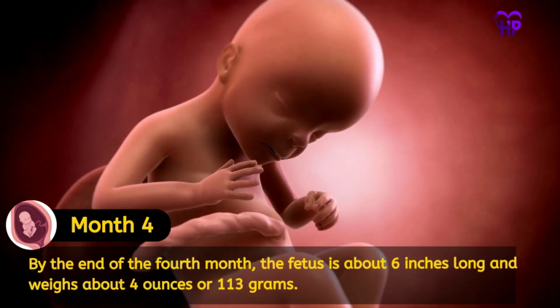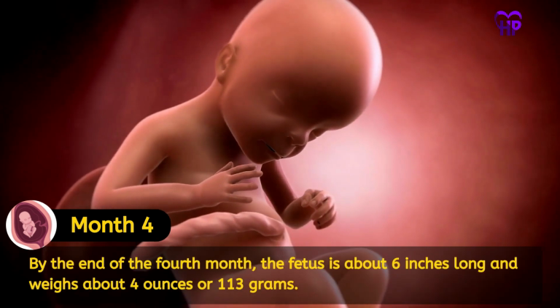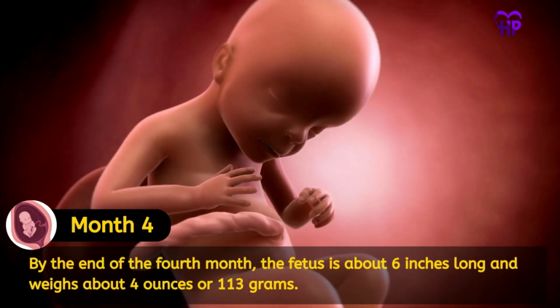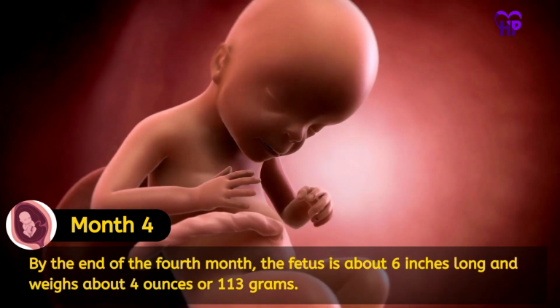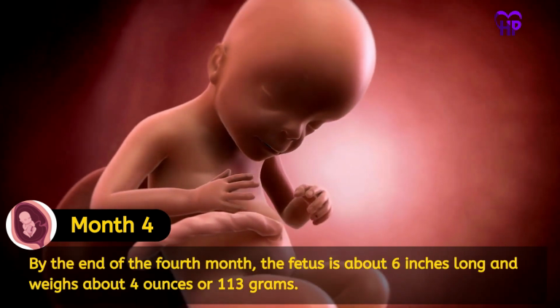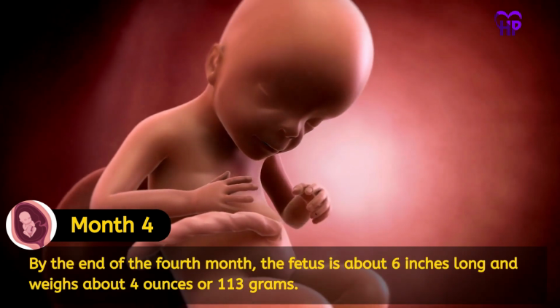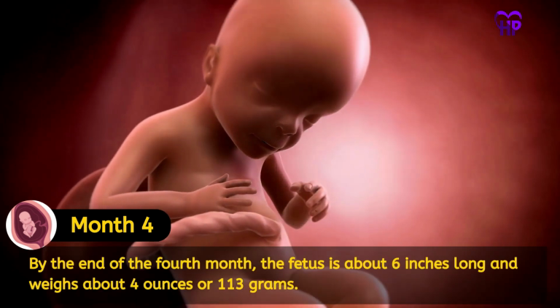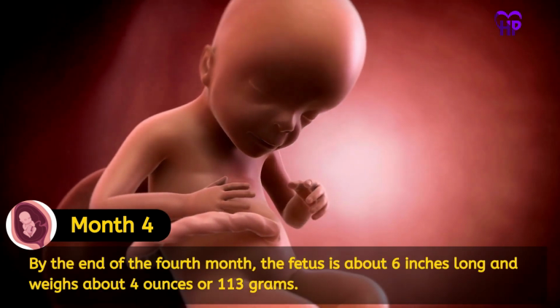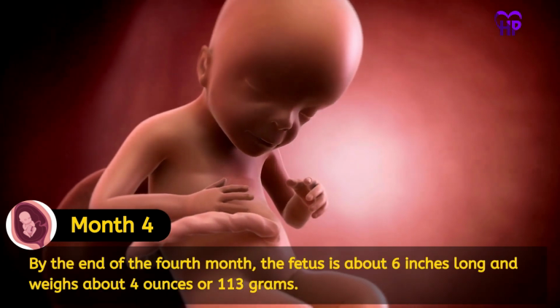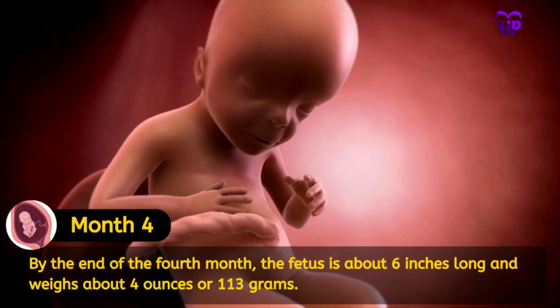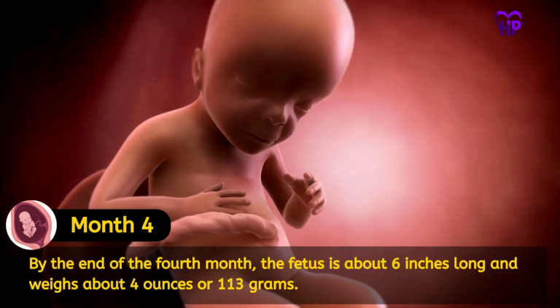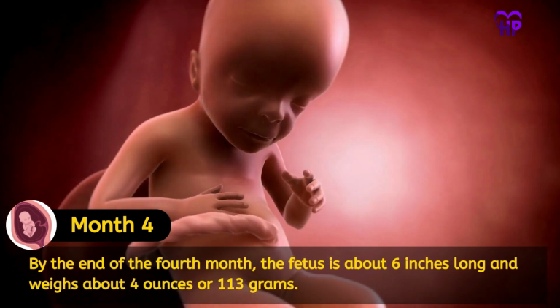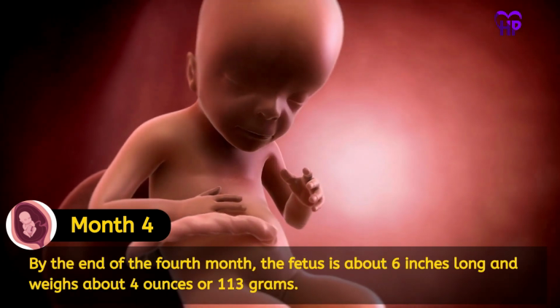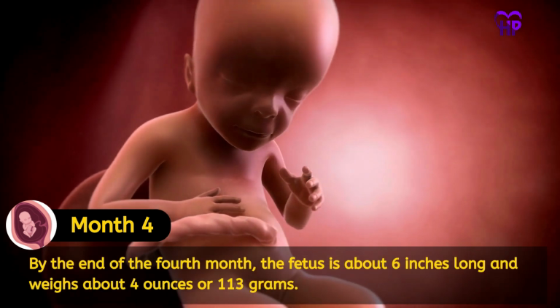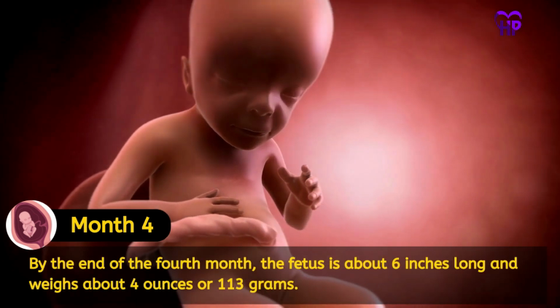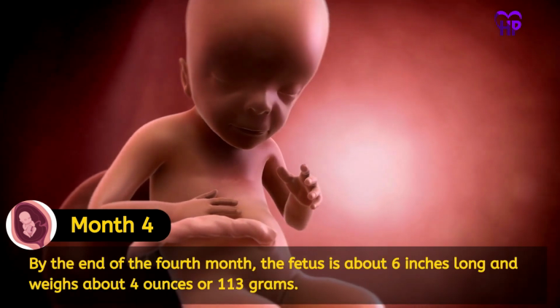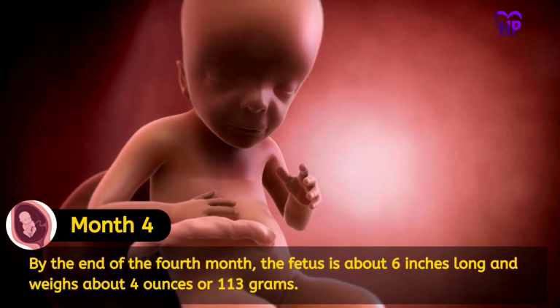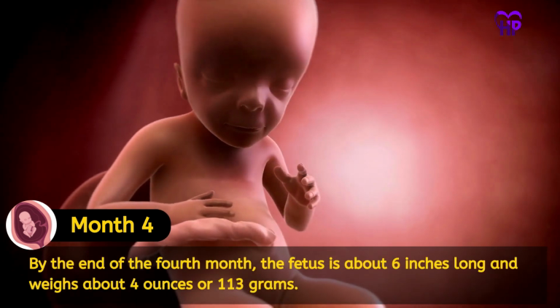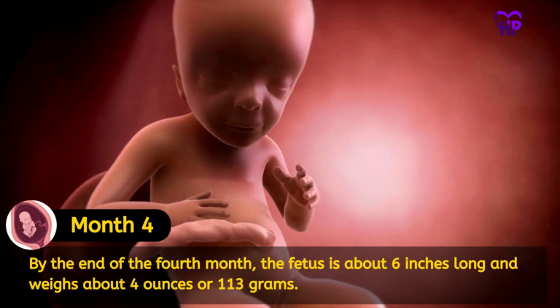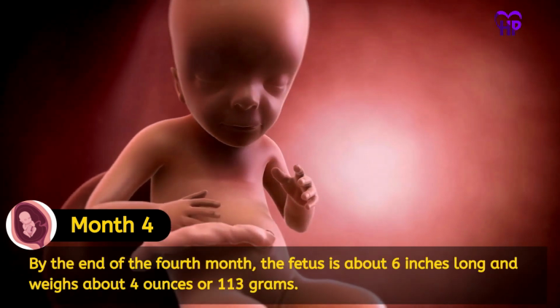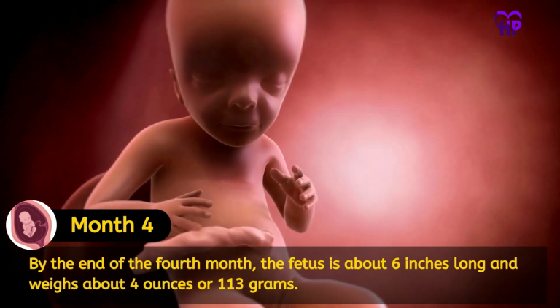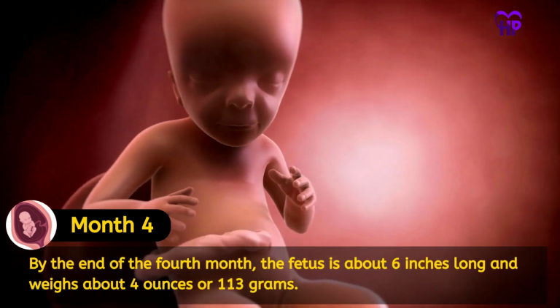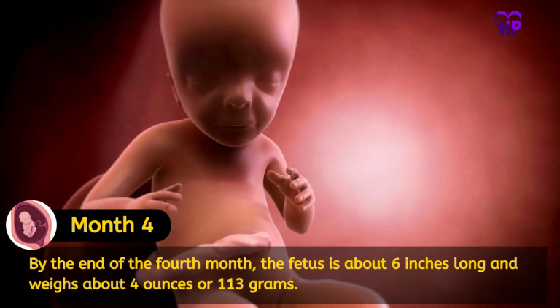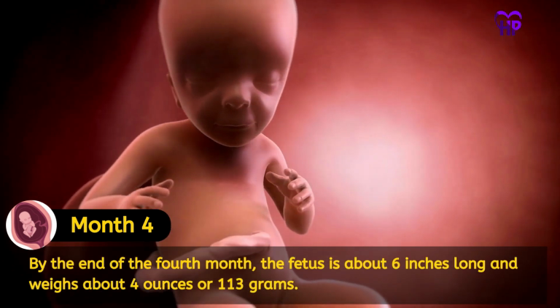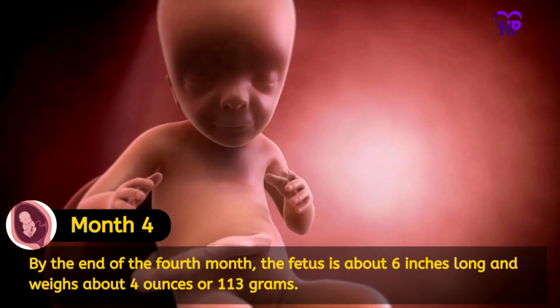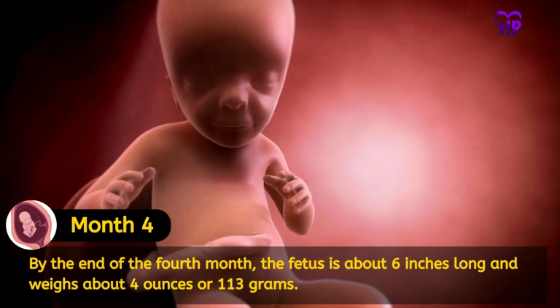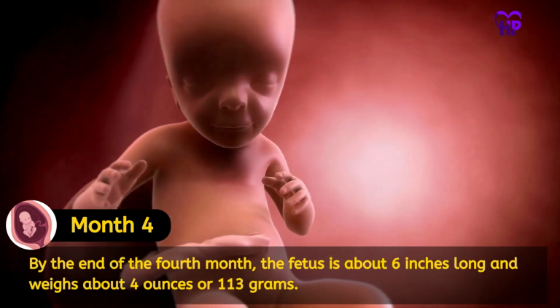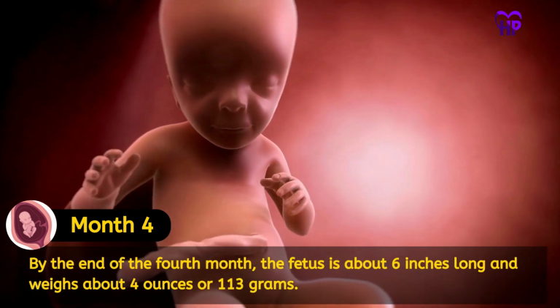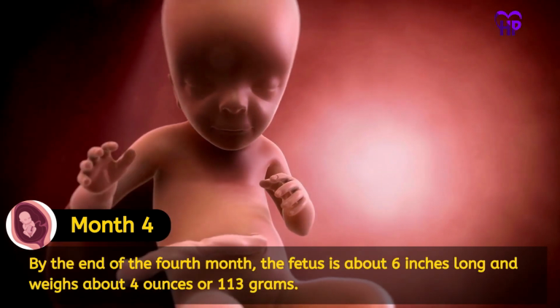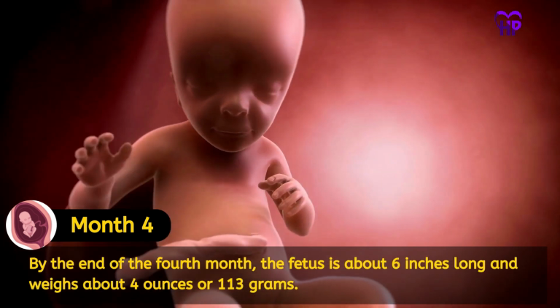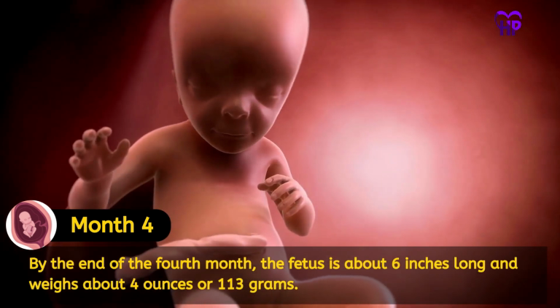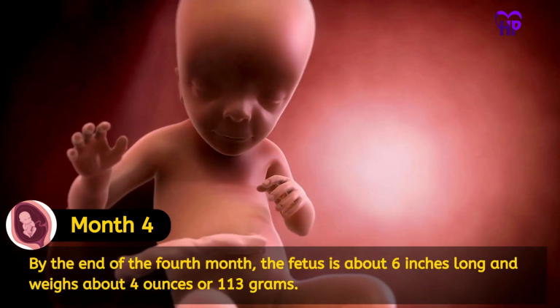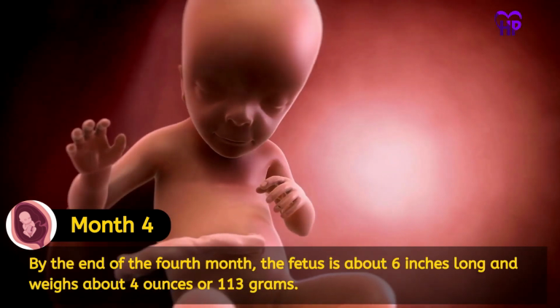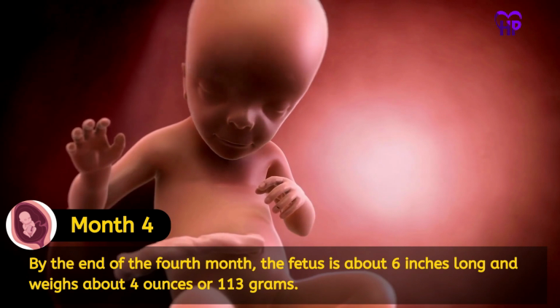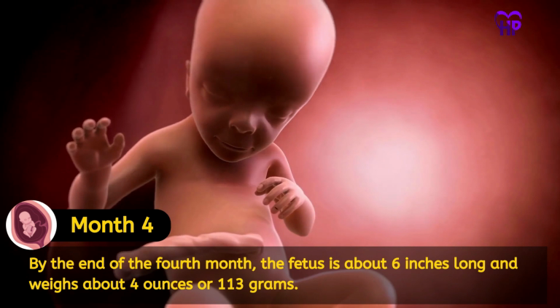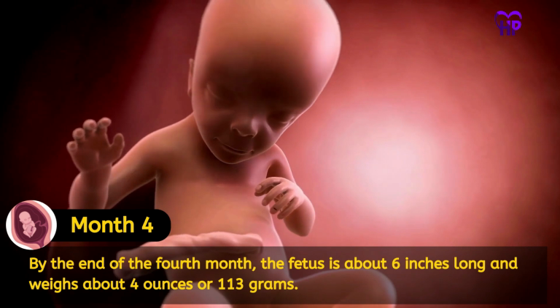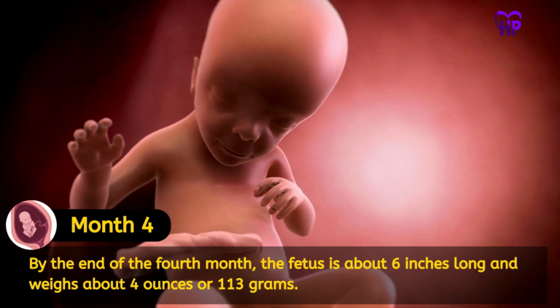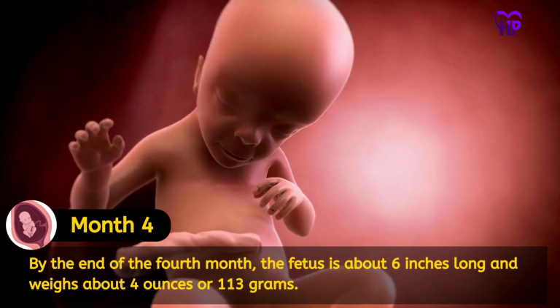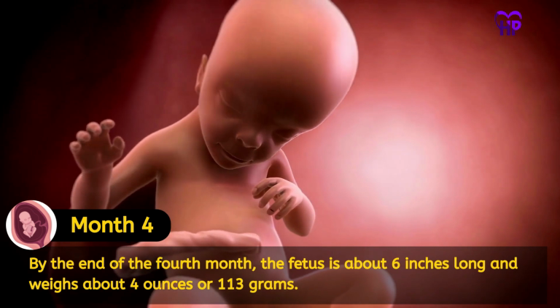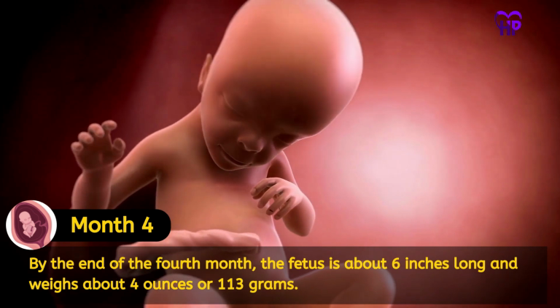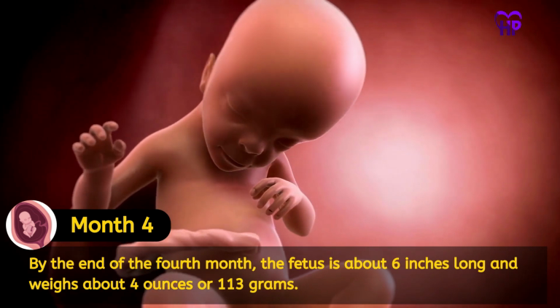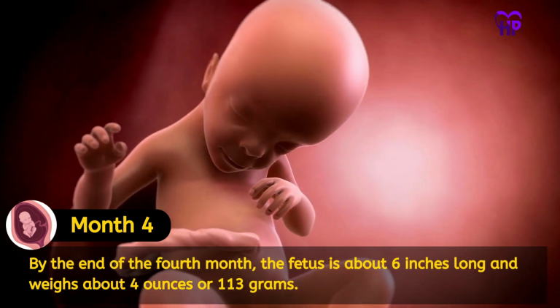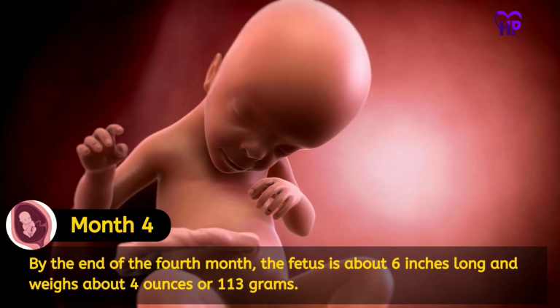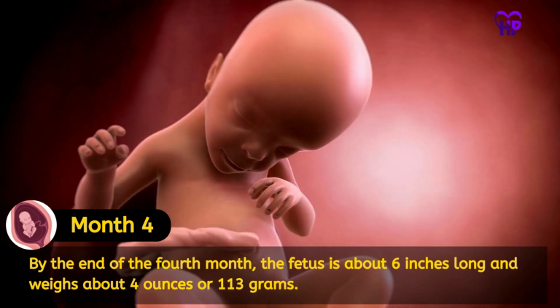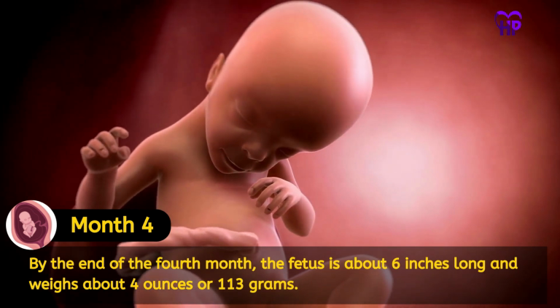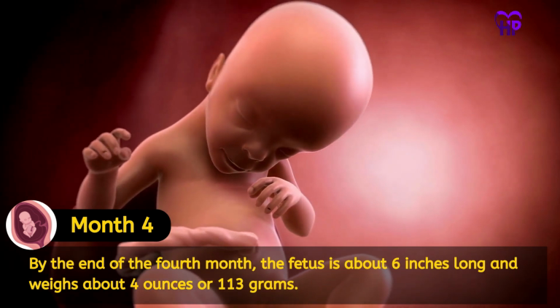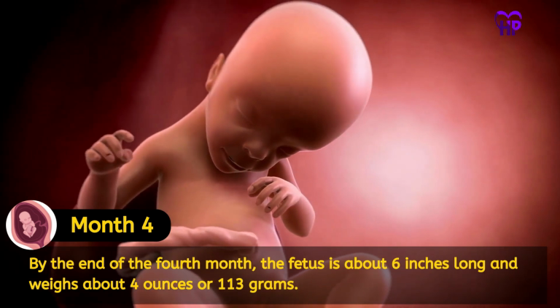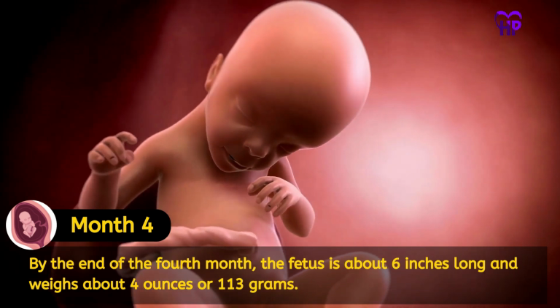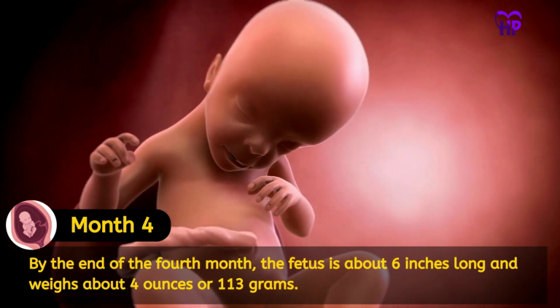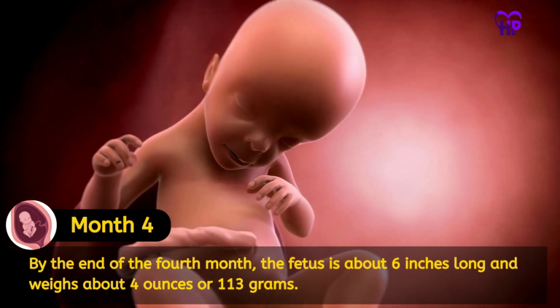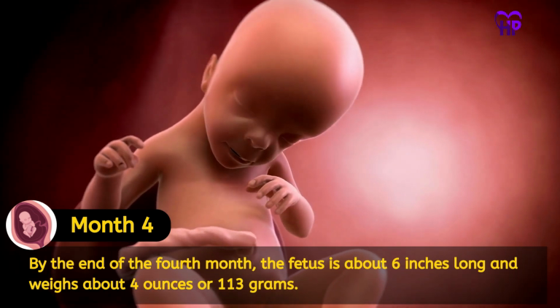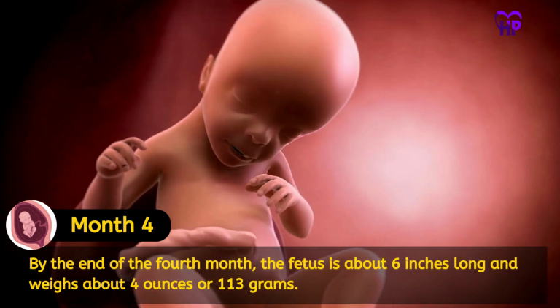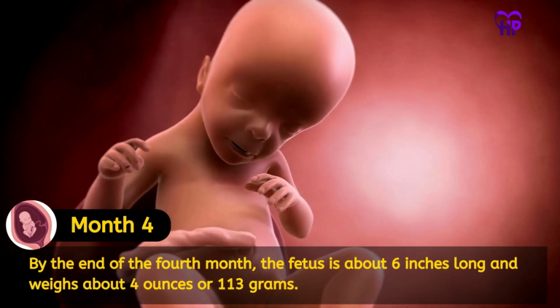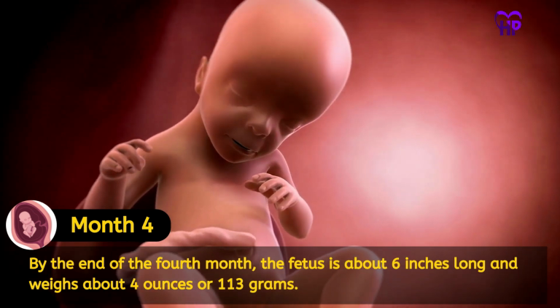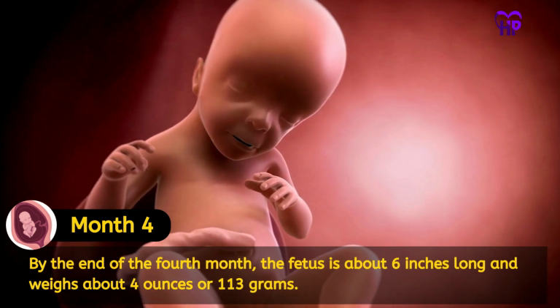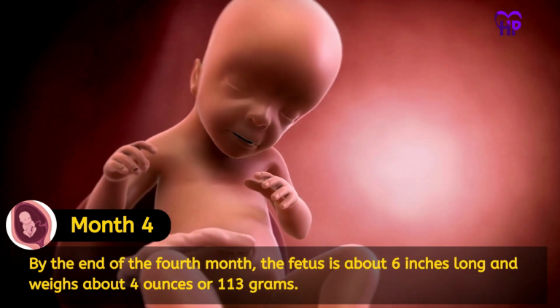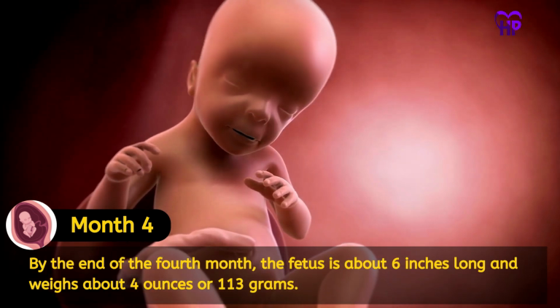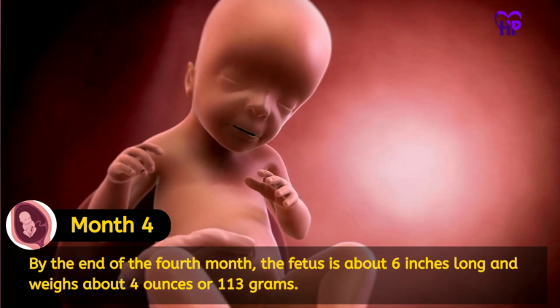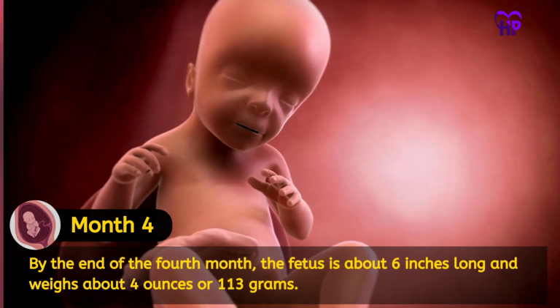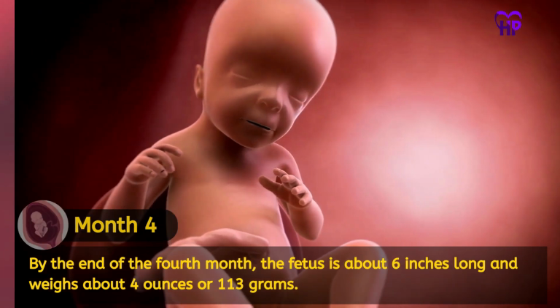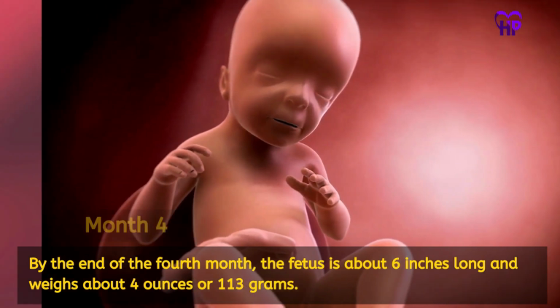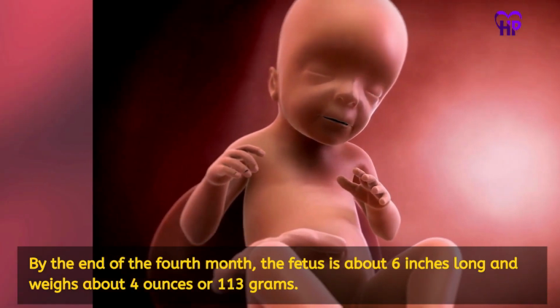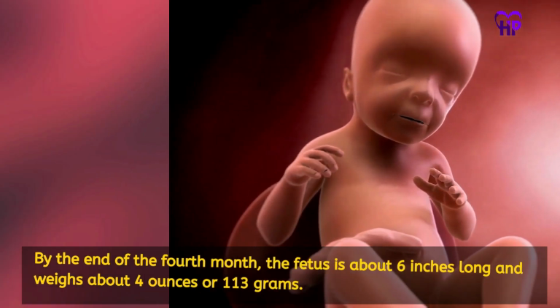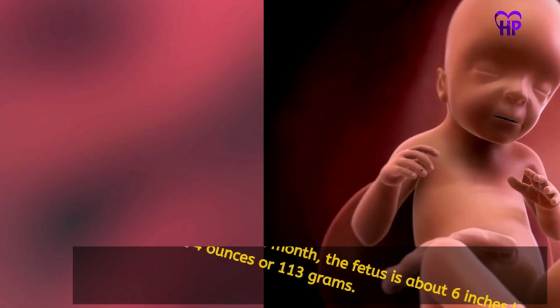By the end of the fourth month, the fetus is about 6 inches long and weighs about 4 oz or 113 grams.